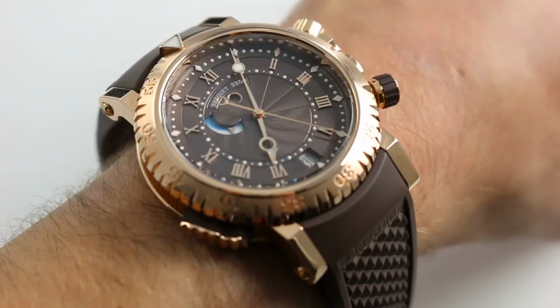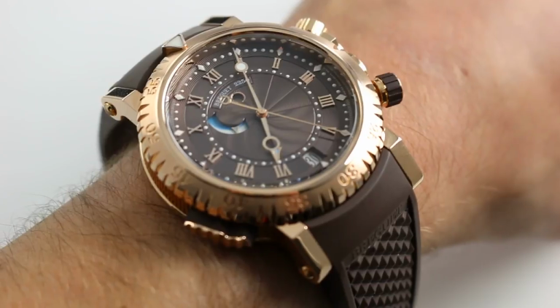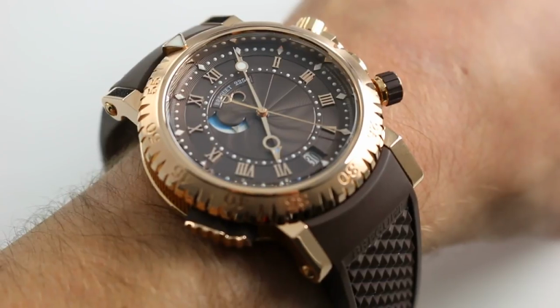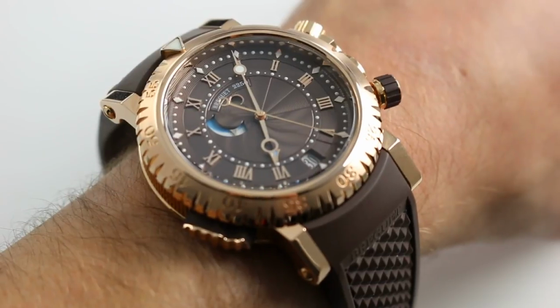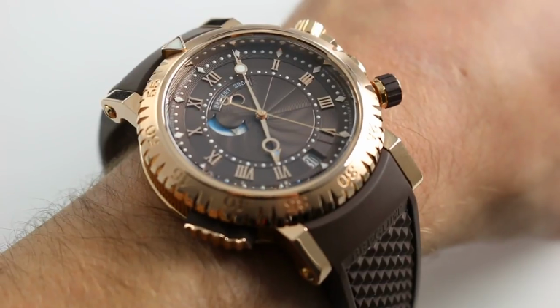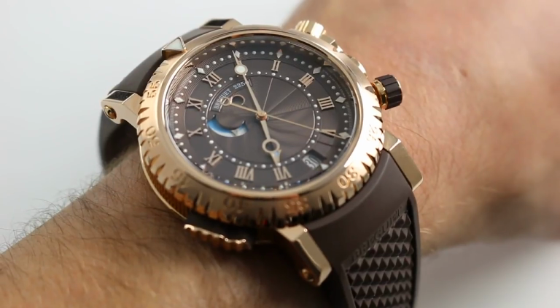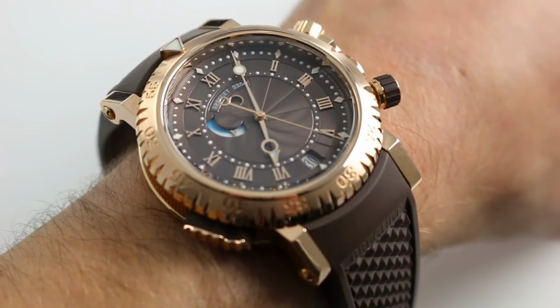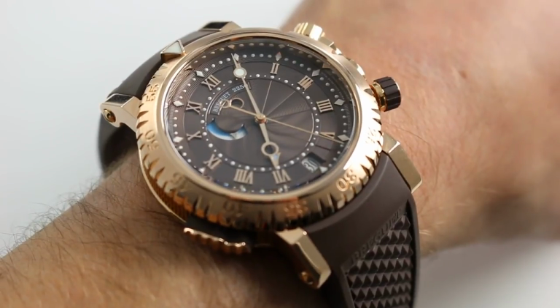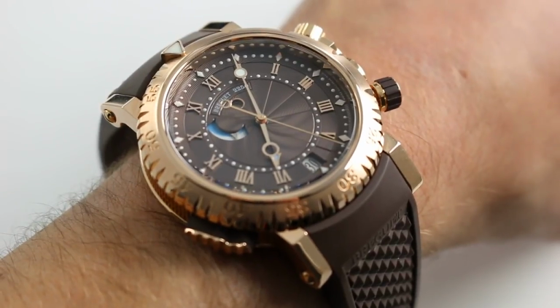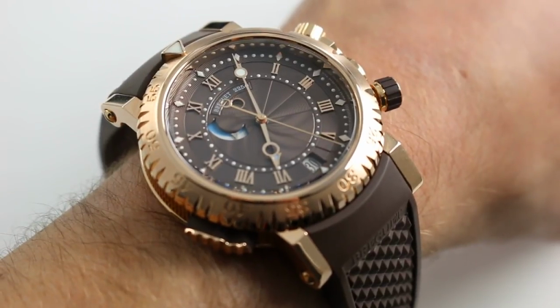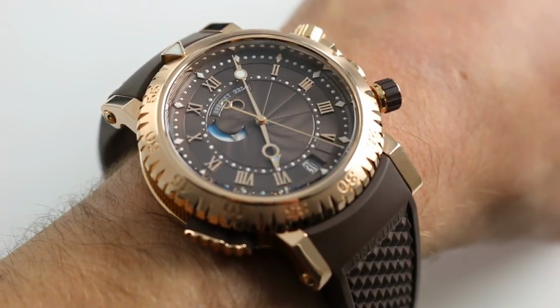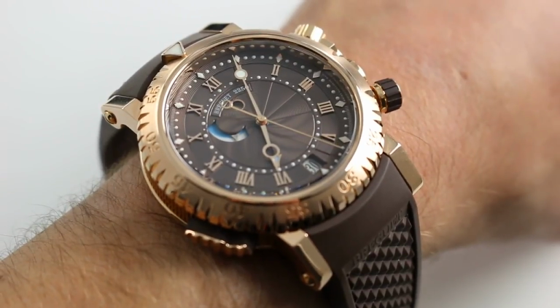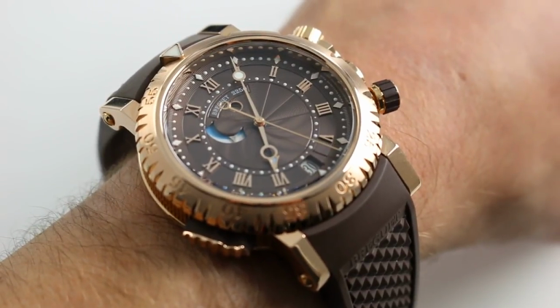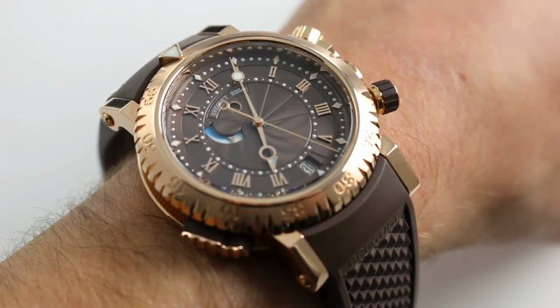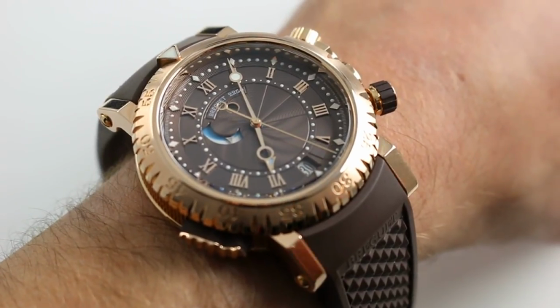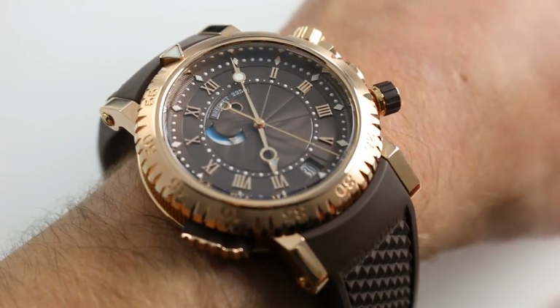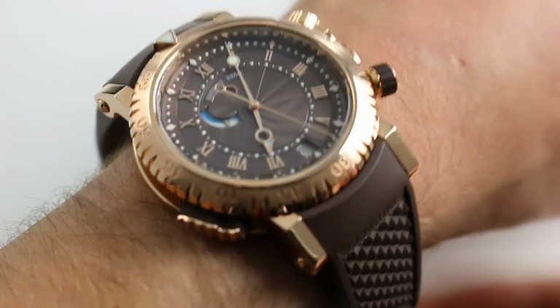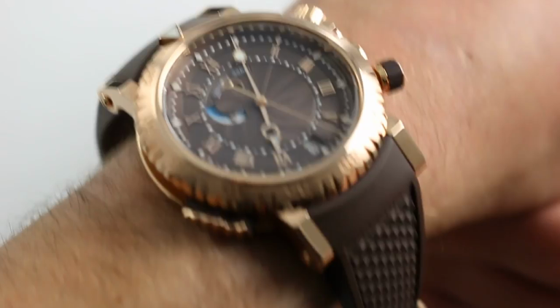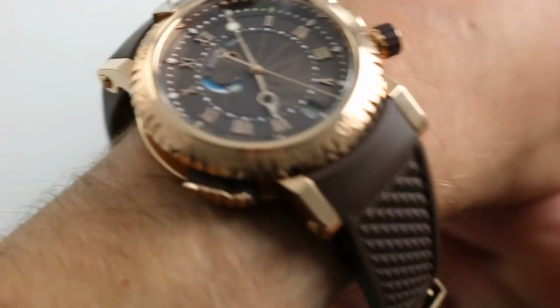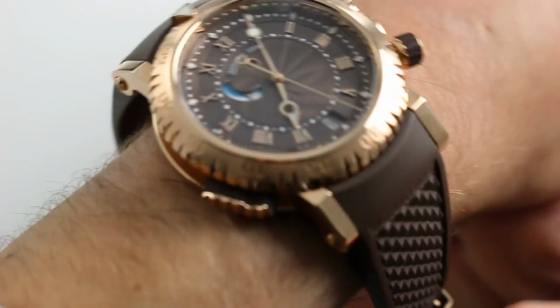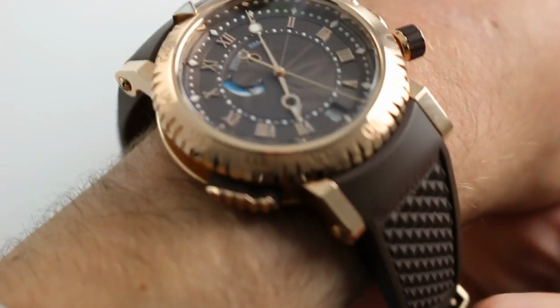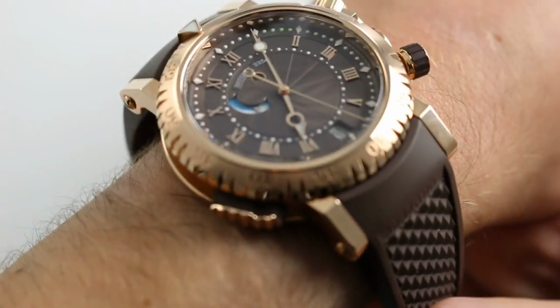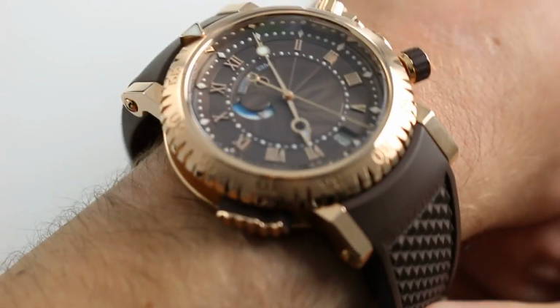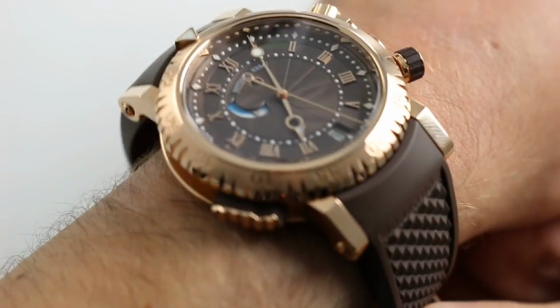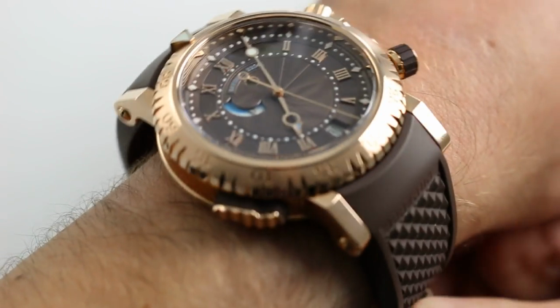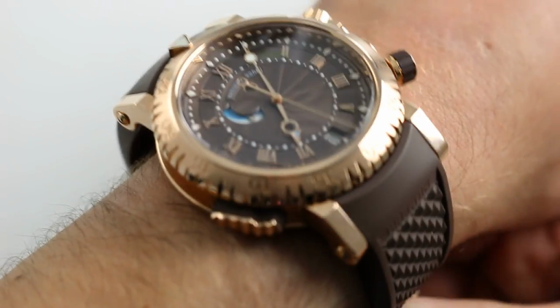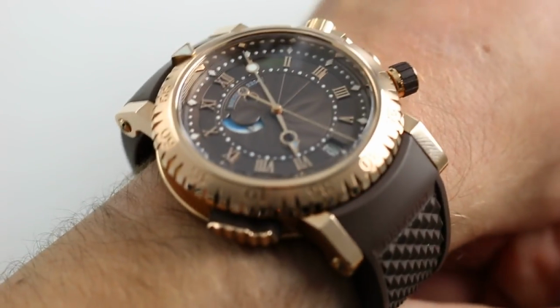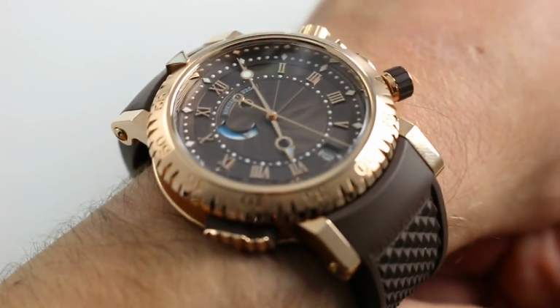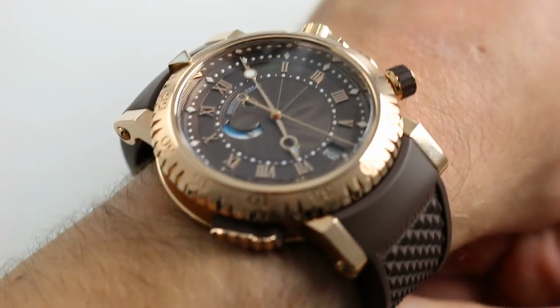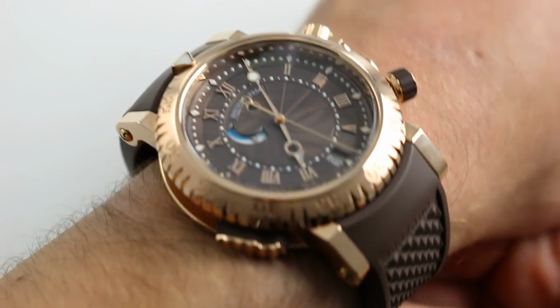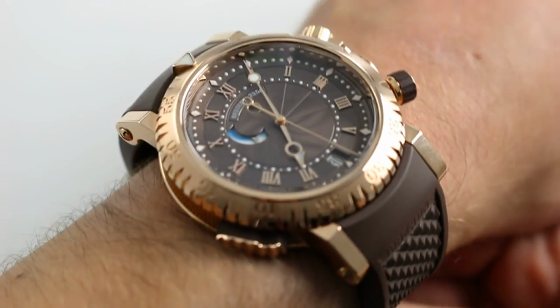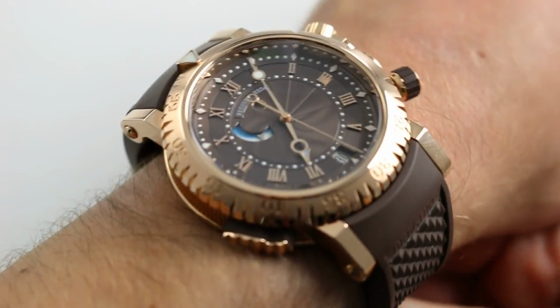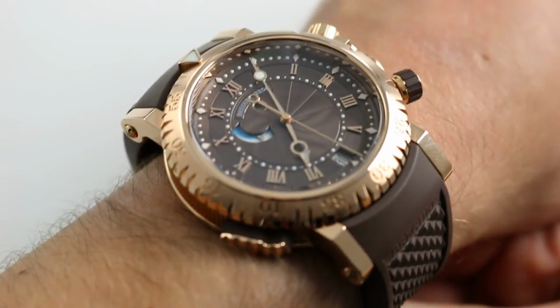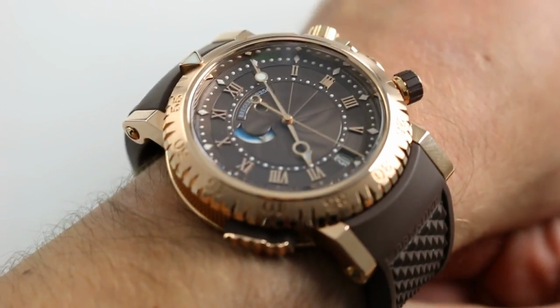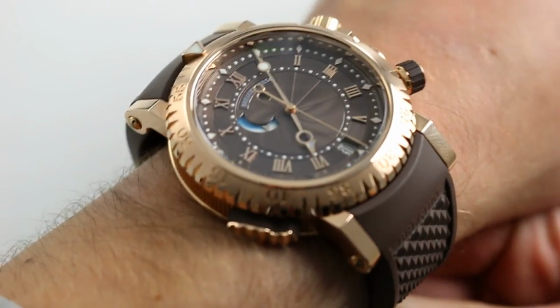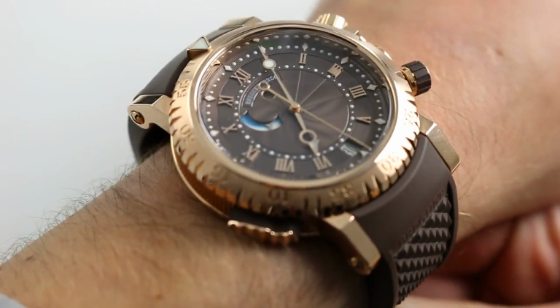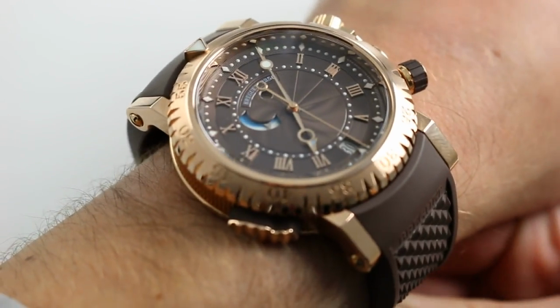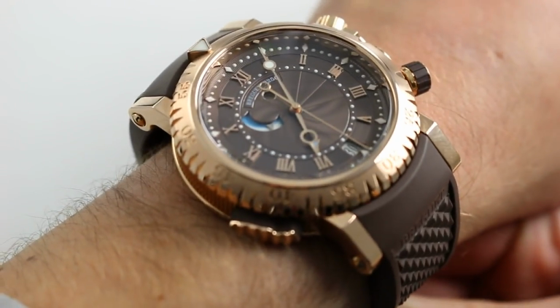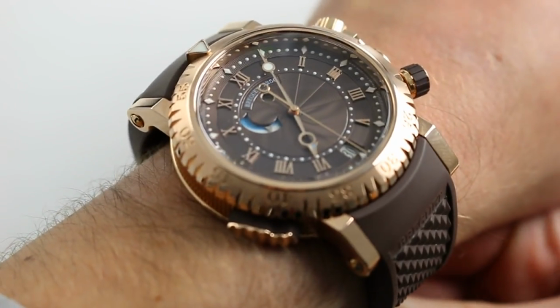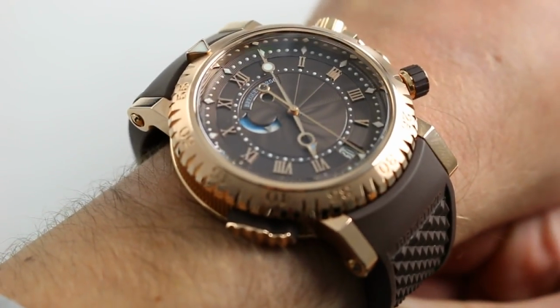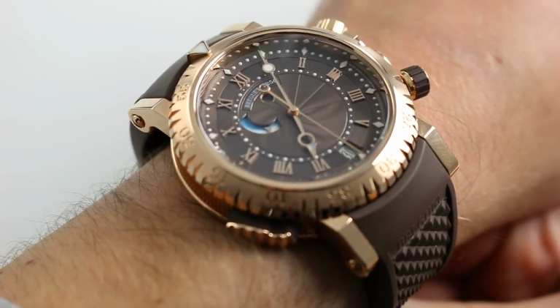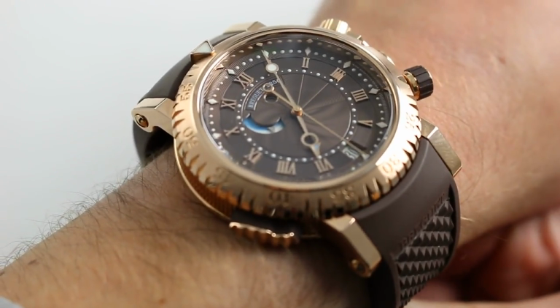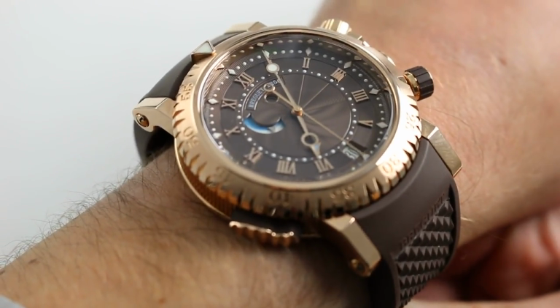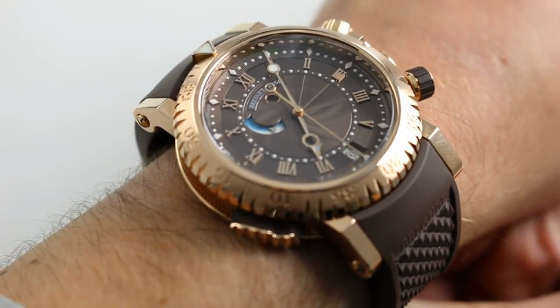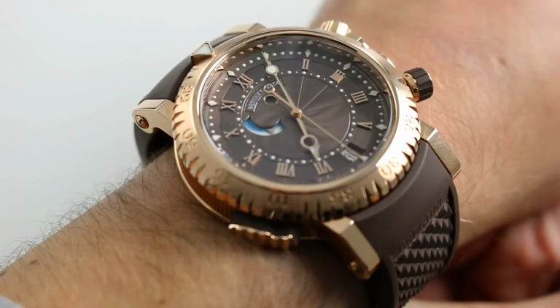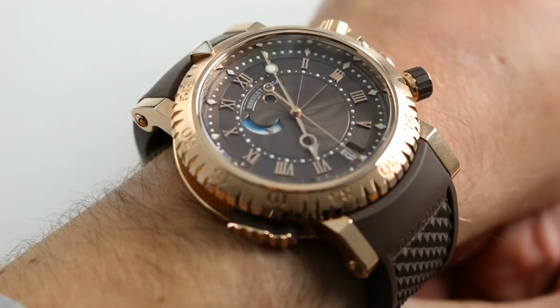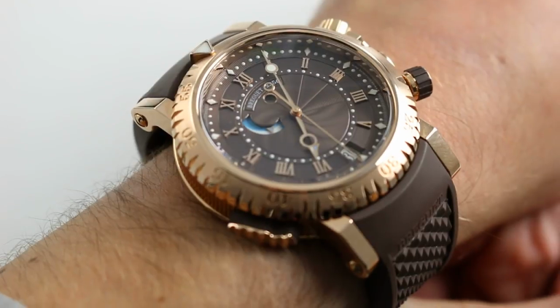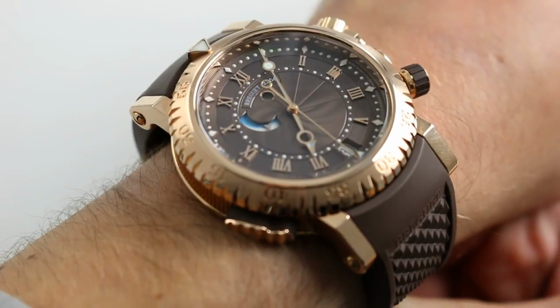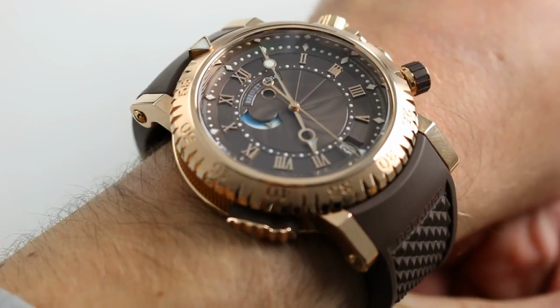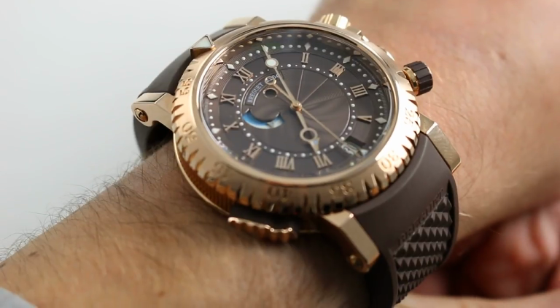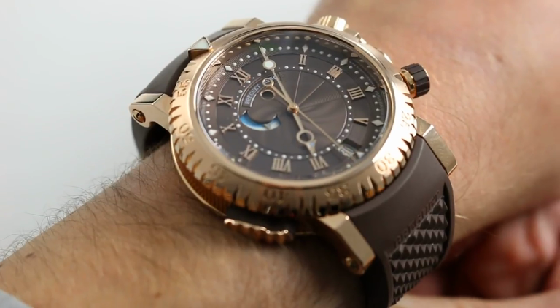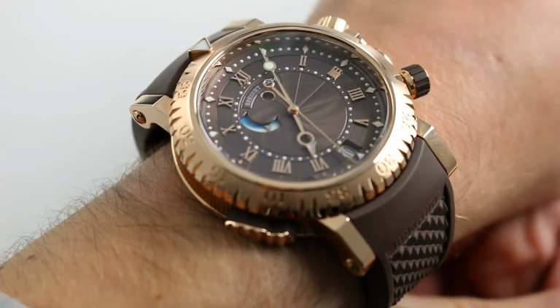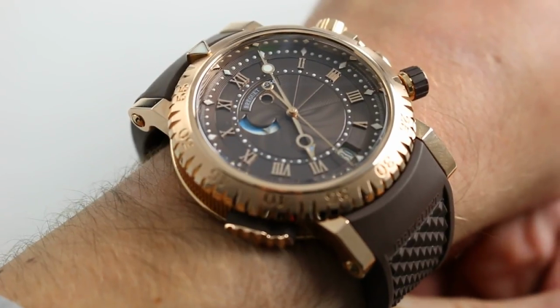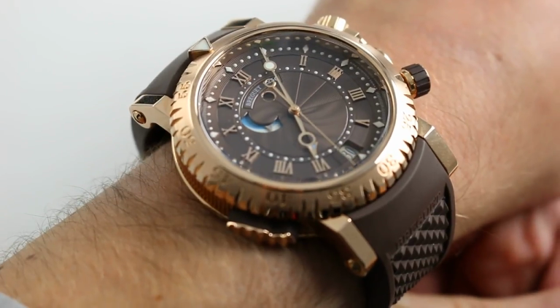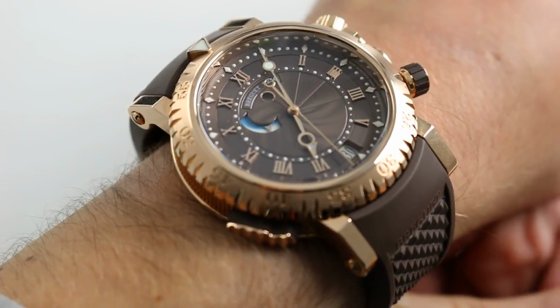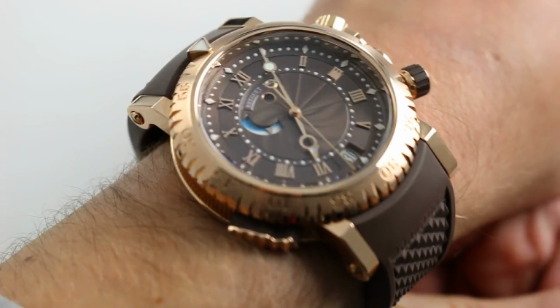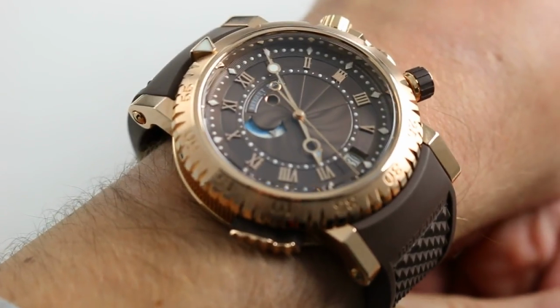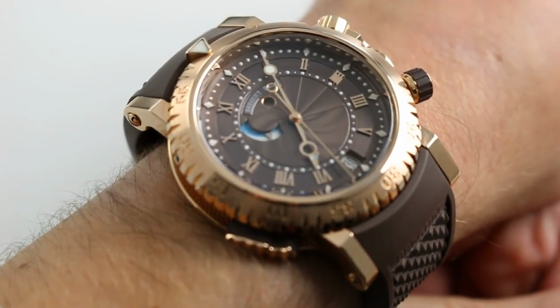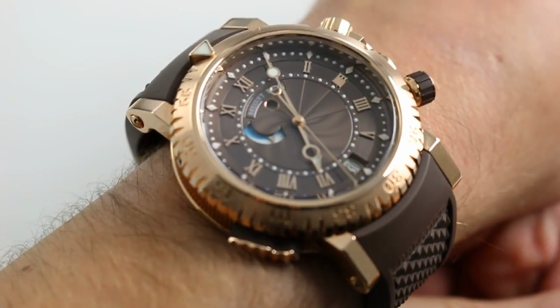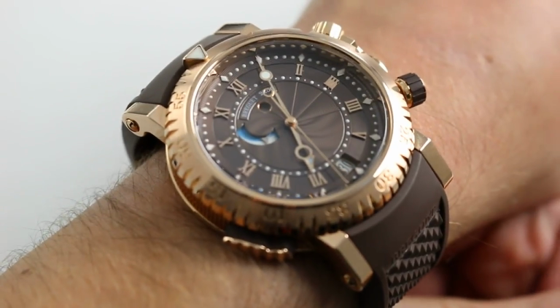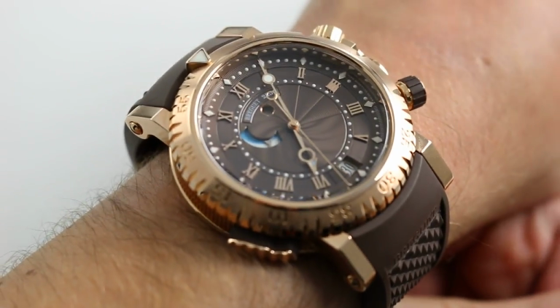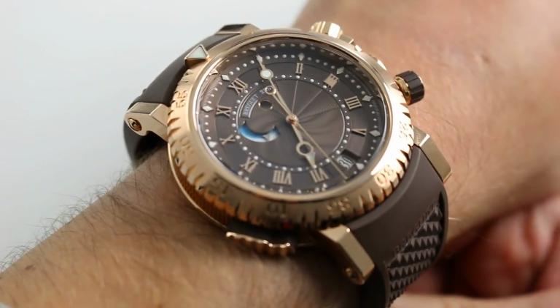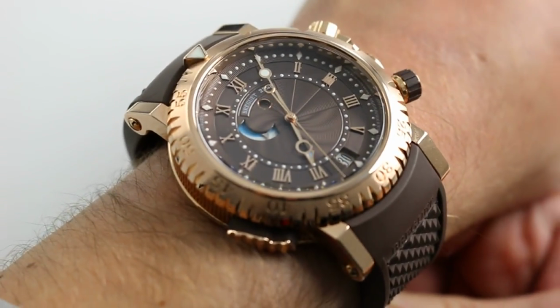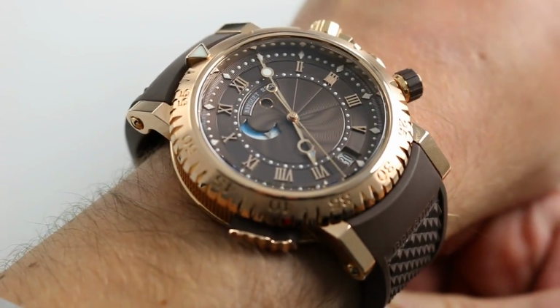Hi, I'm Tim. Welcome to our channel and thanks for logging on. Today we're discussing the Breguet Marine Royale Alarm Diver.